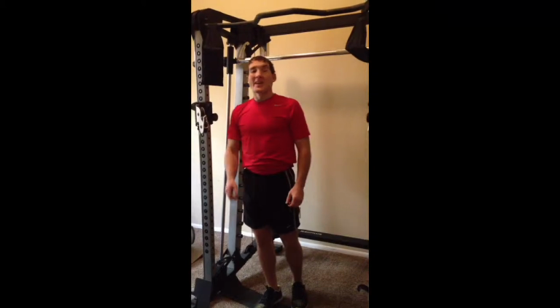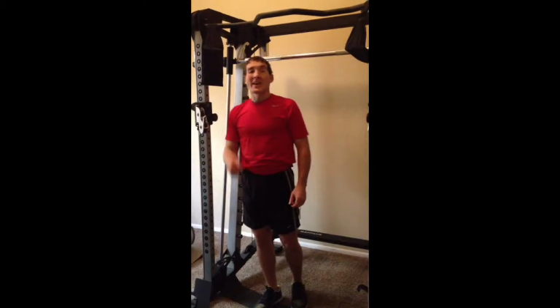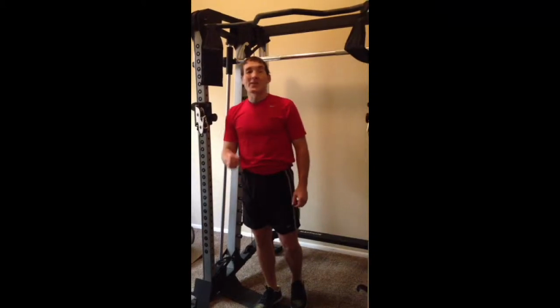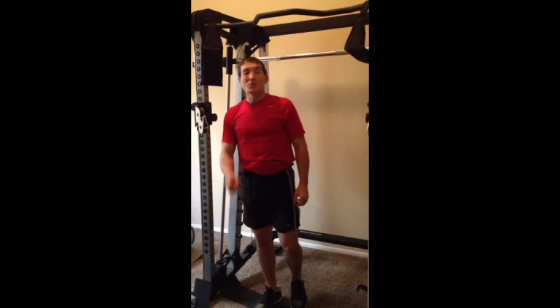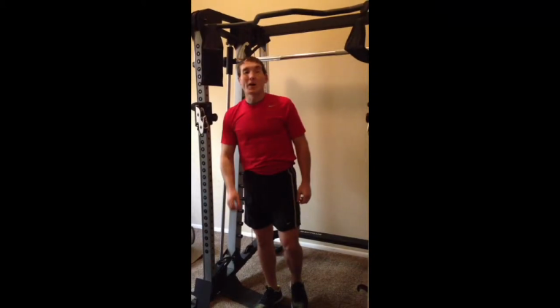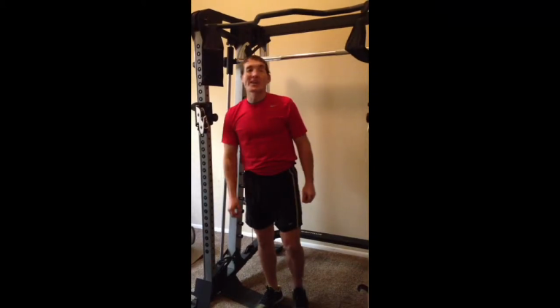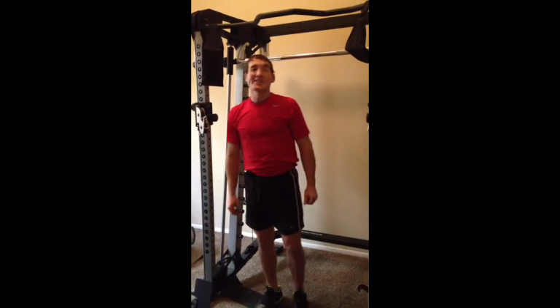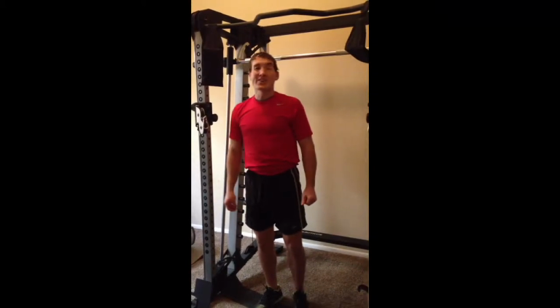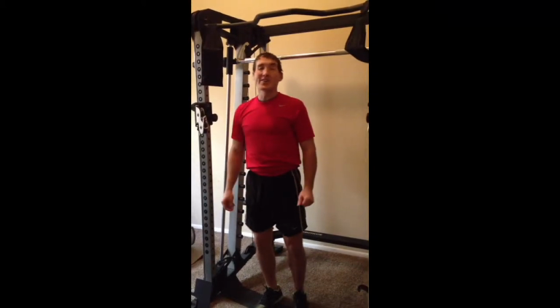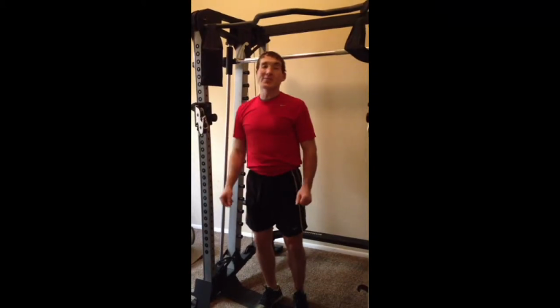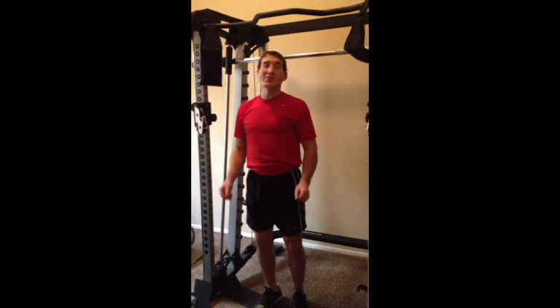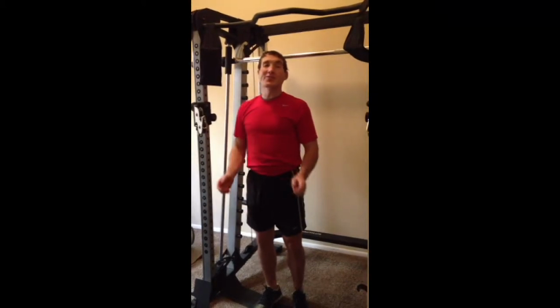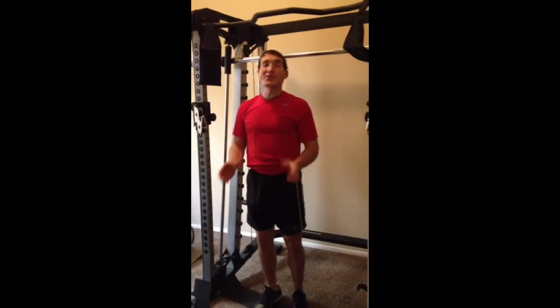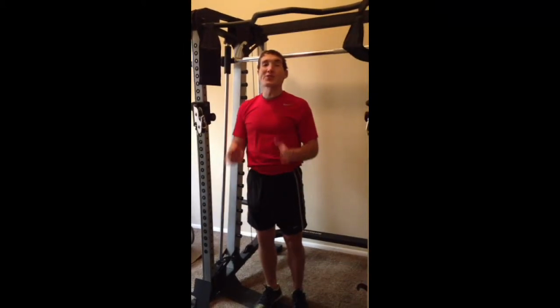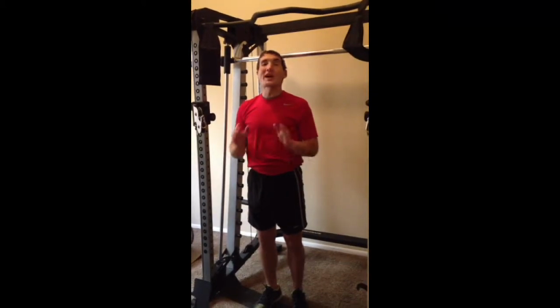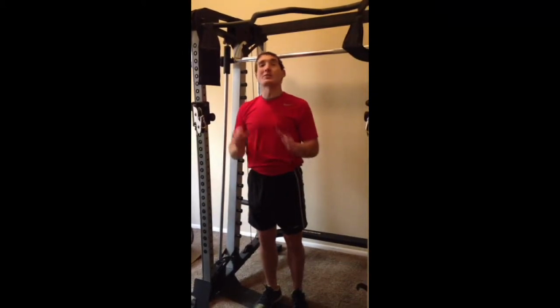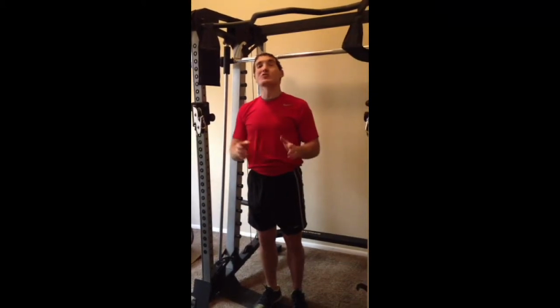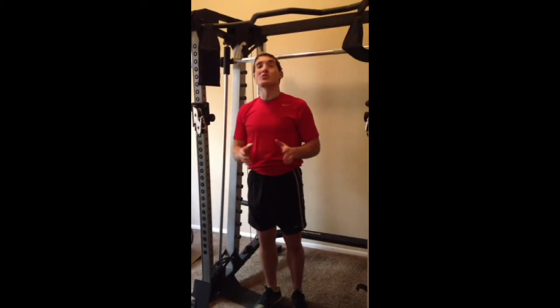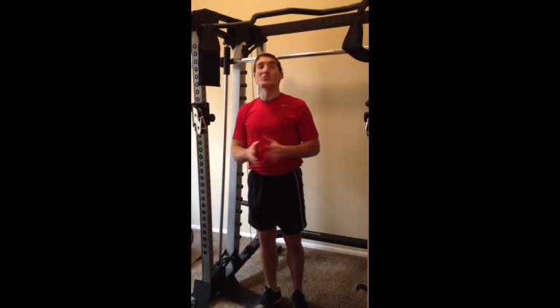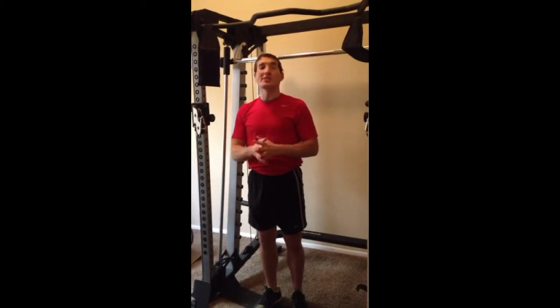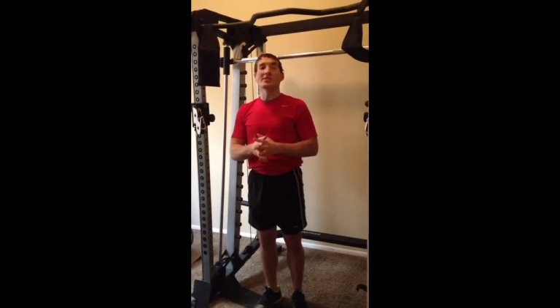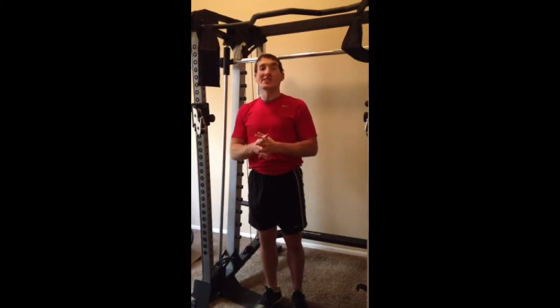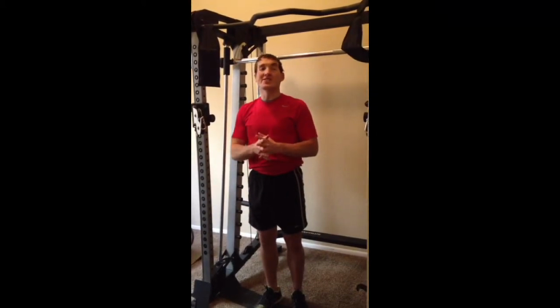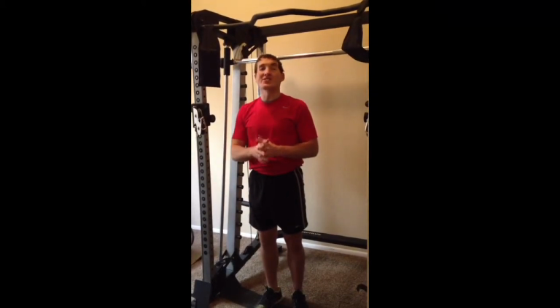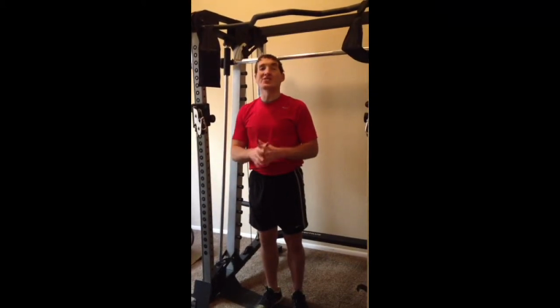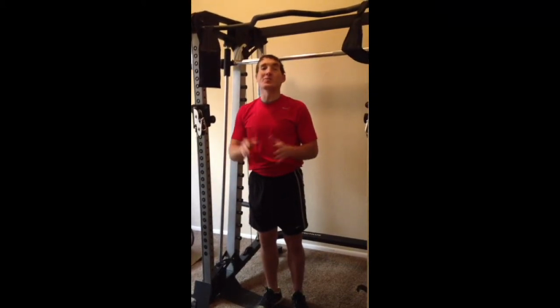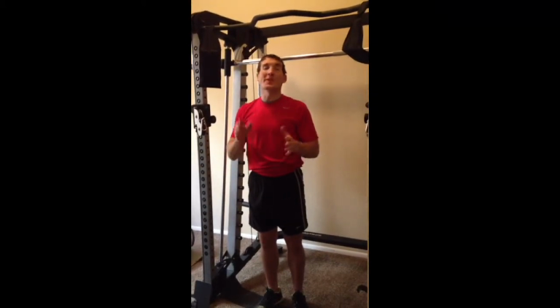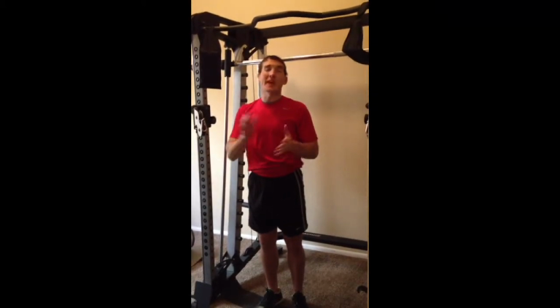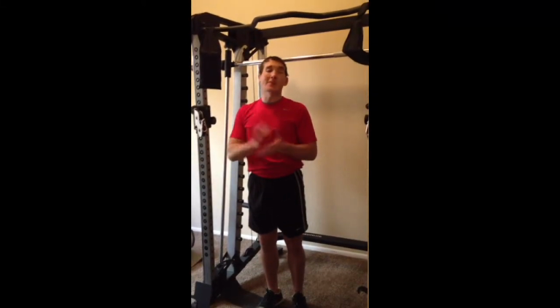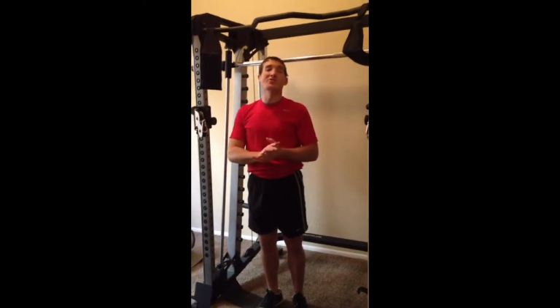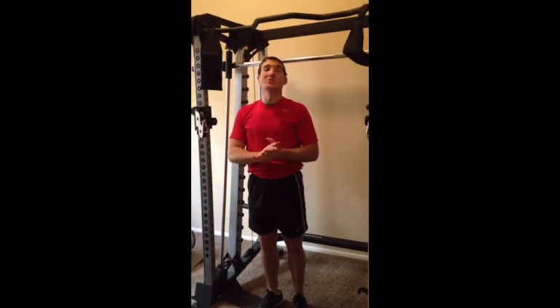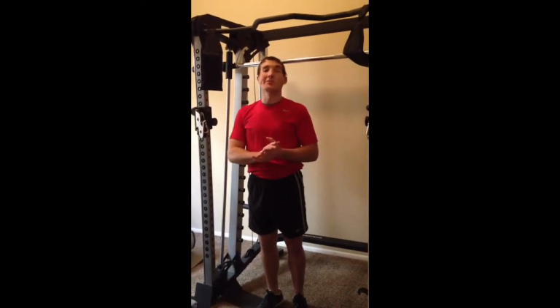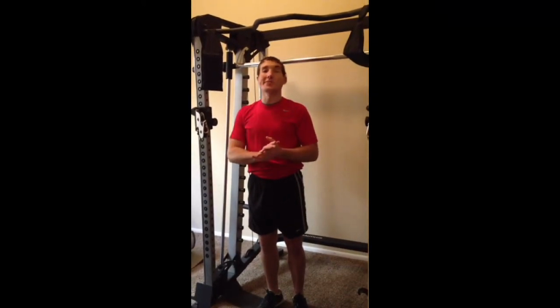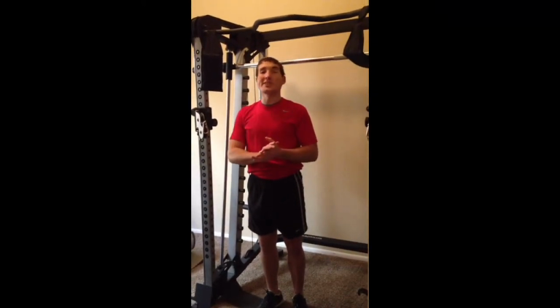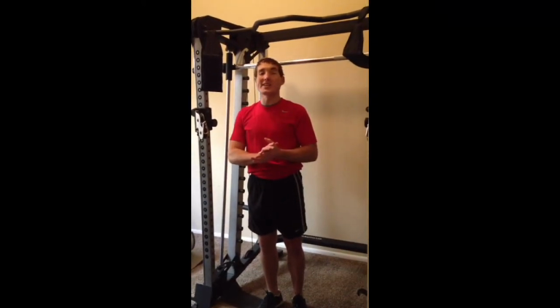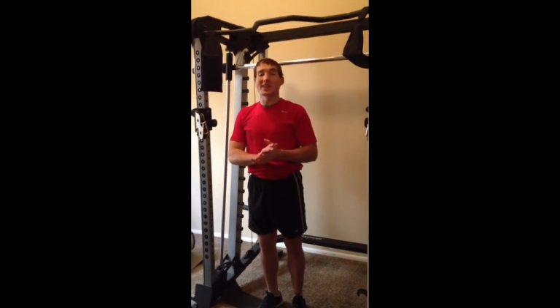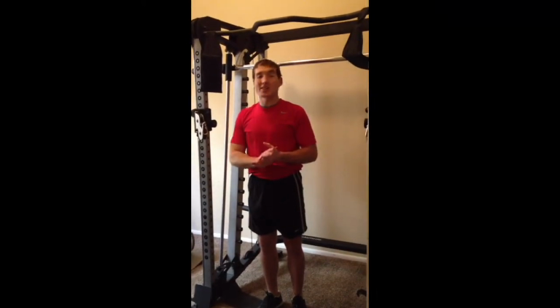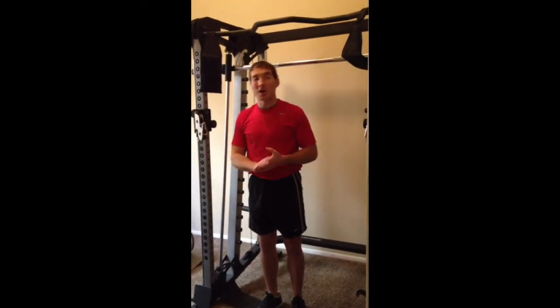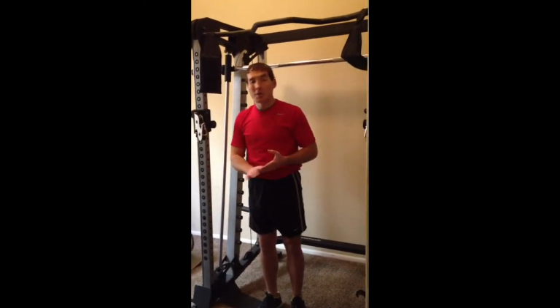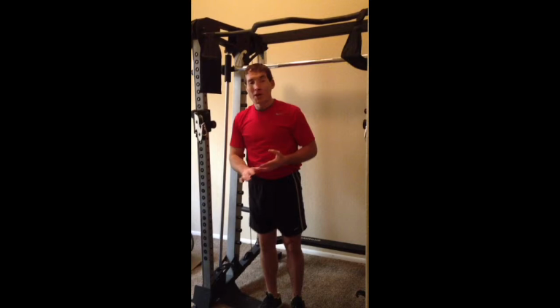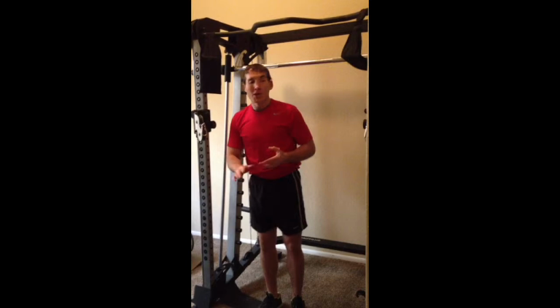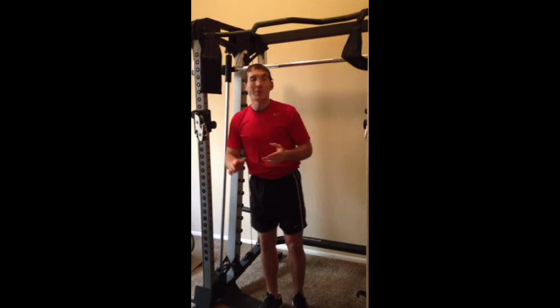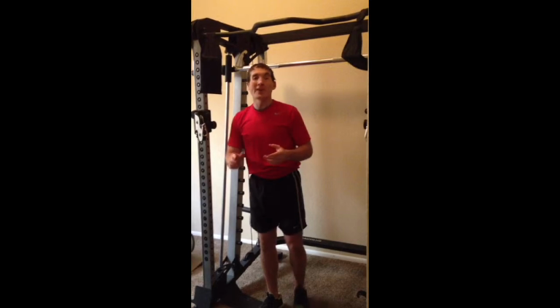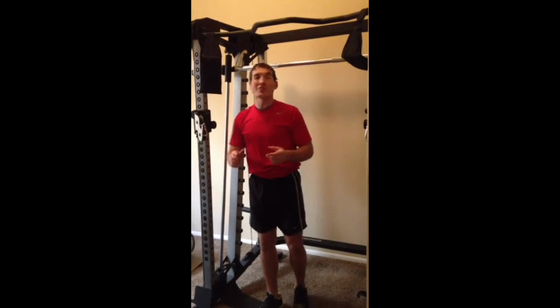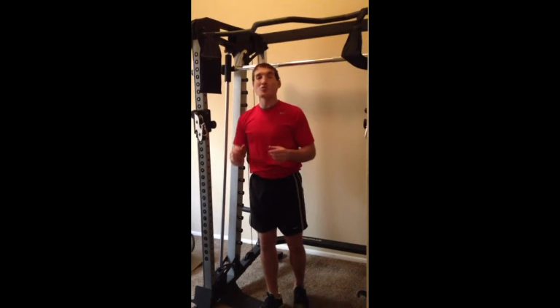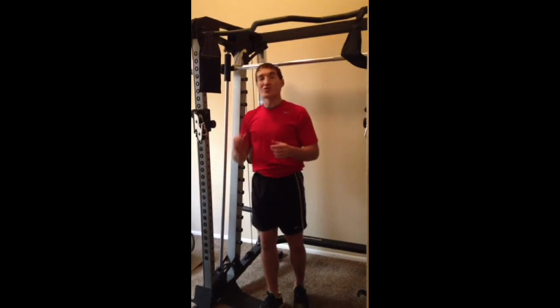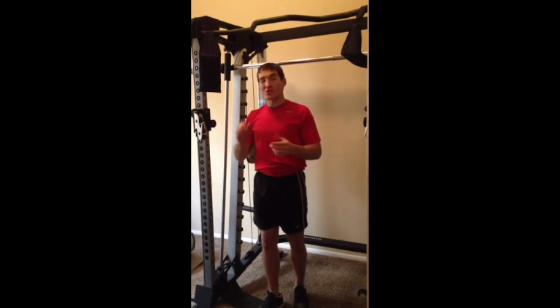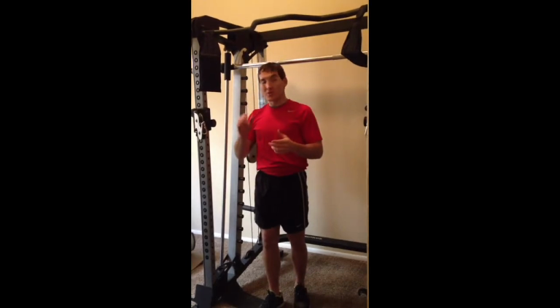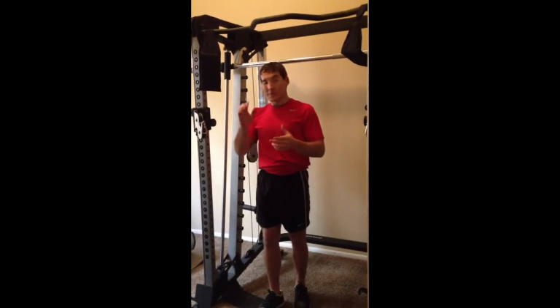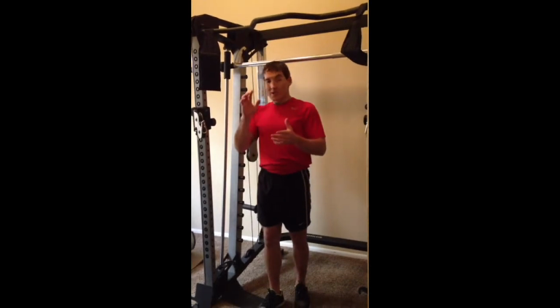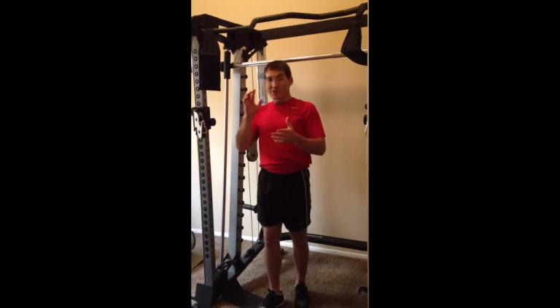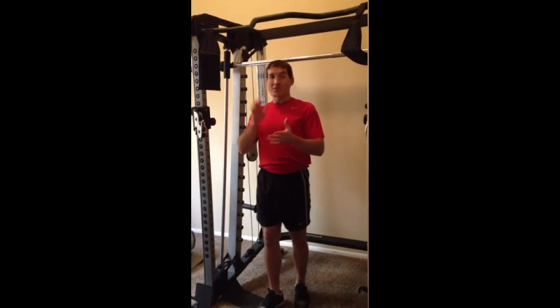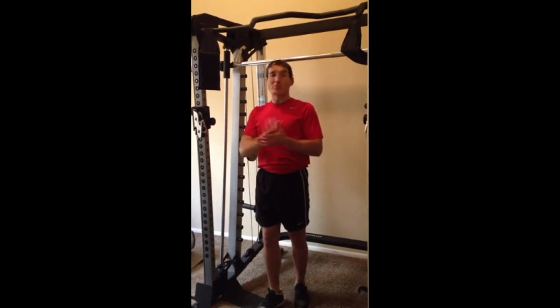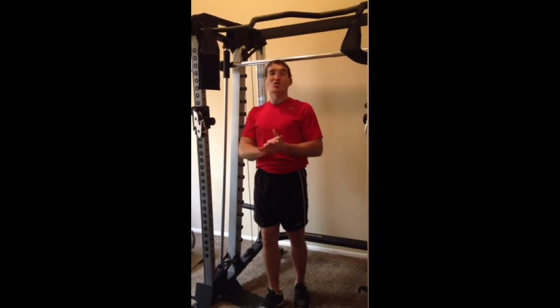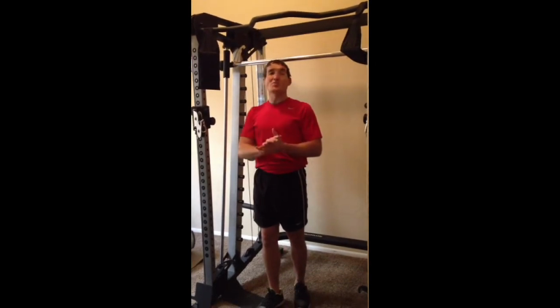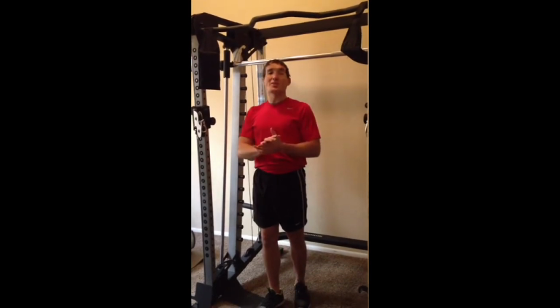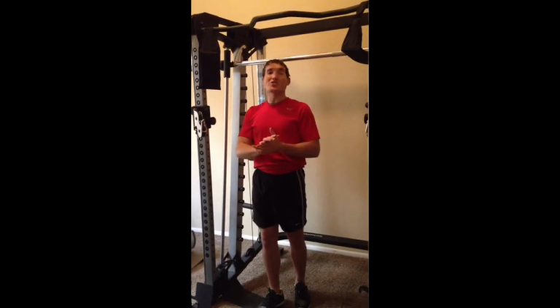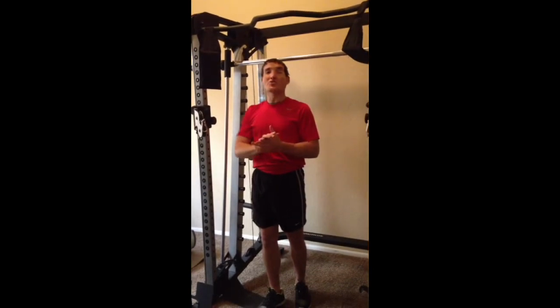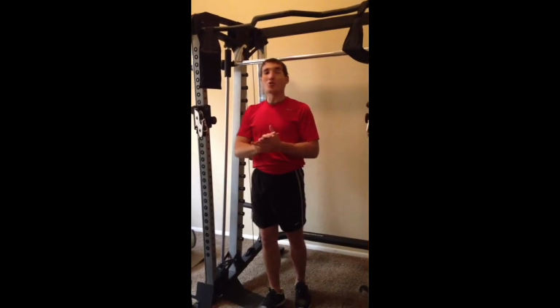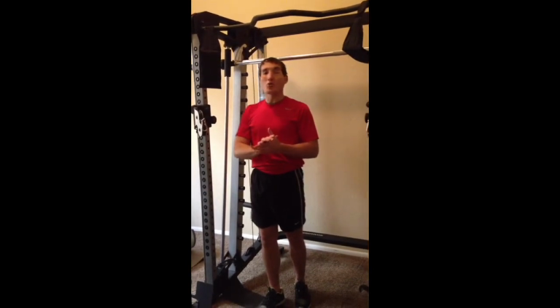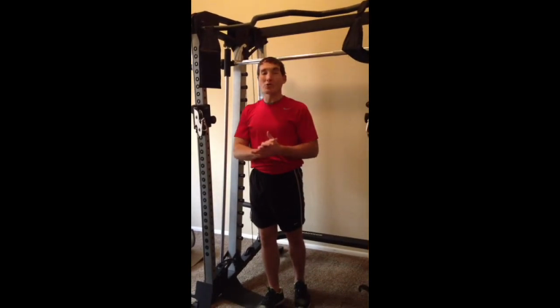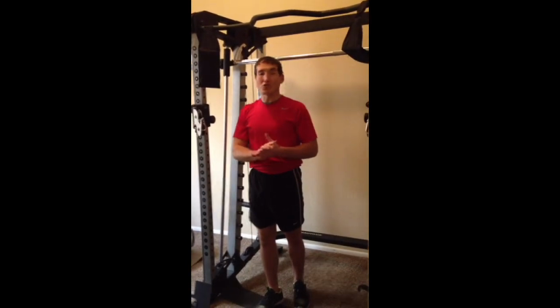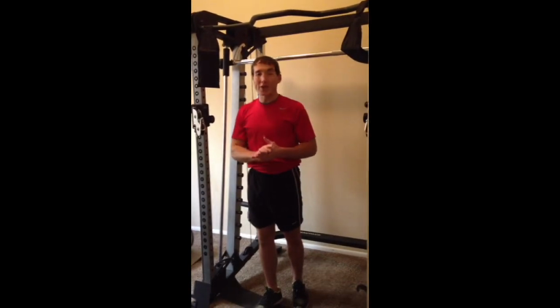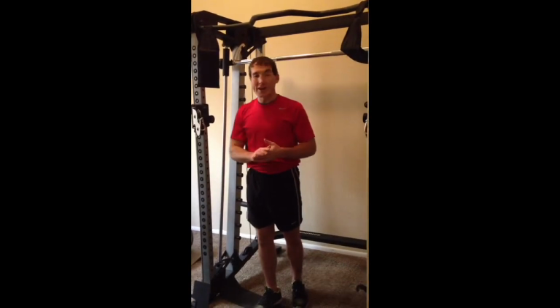Hey everybody, Tanner Gears here with the Absolutely Lean System and AbsolutelyLean.com, coming at you with some suspension core training.